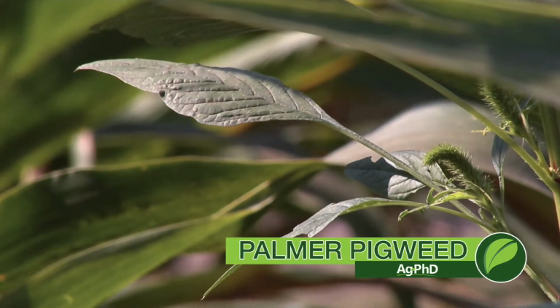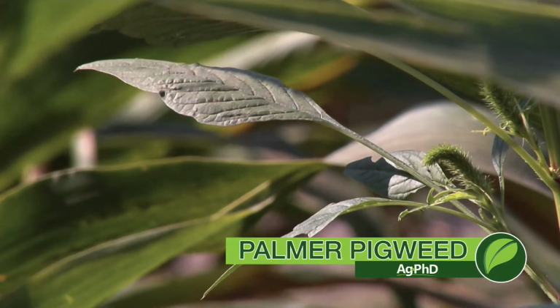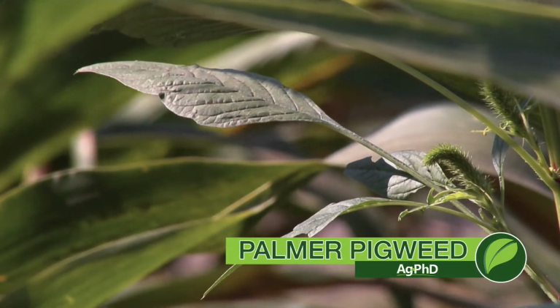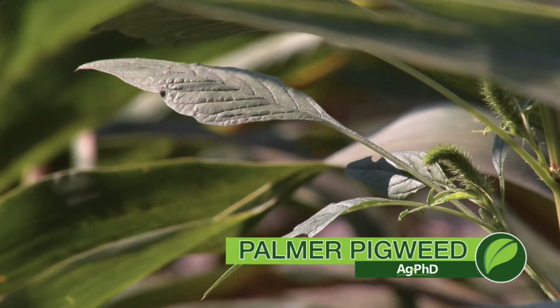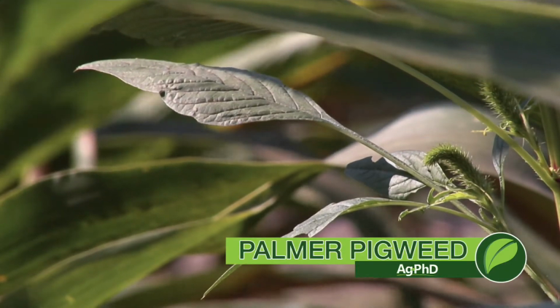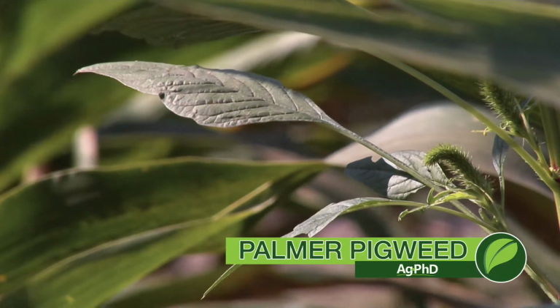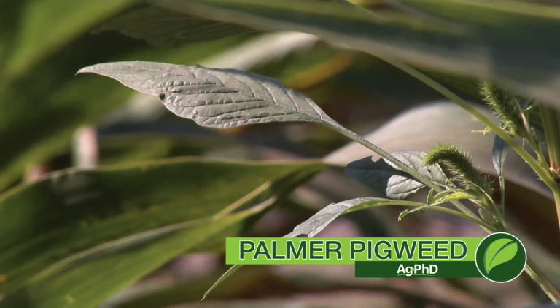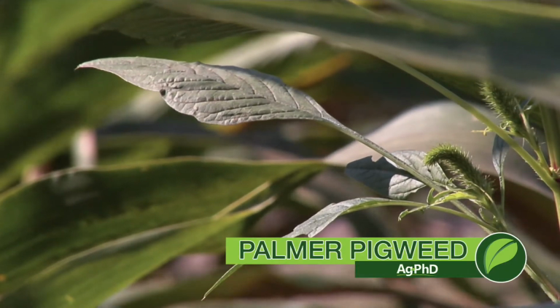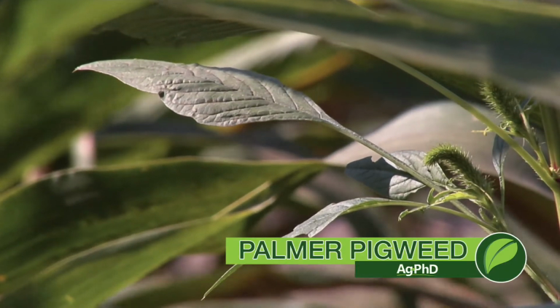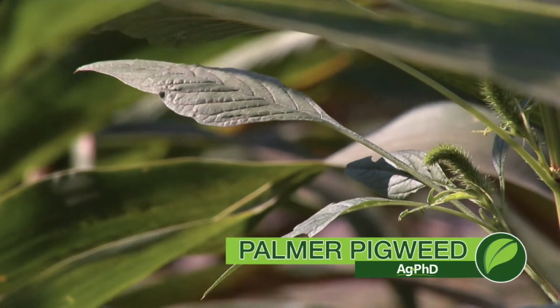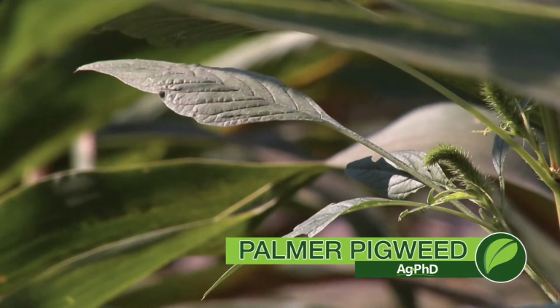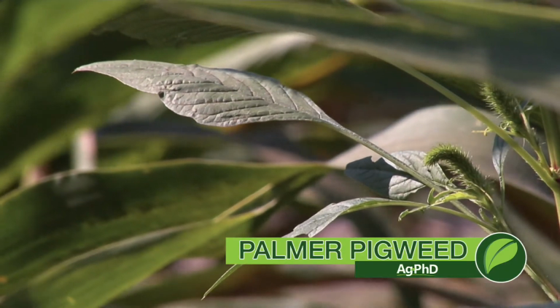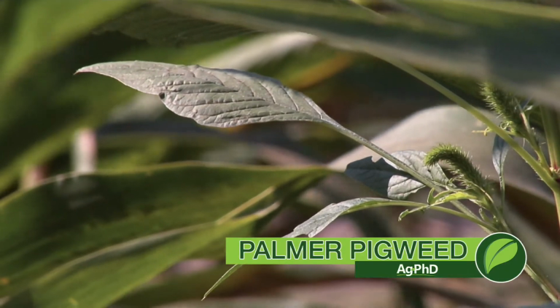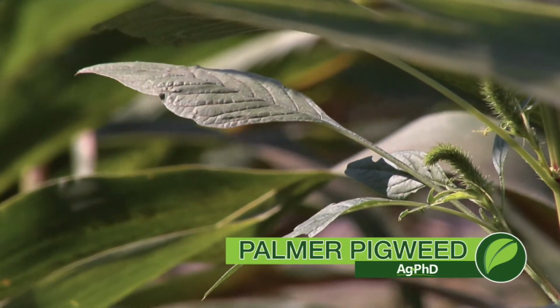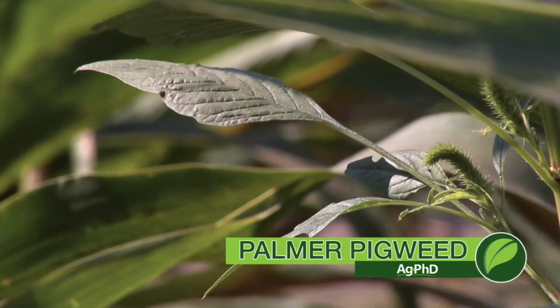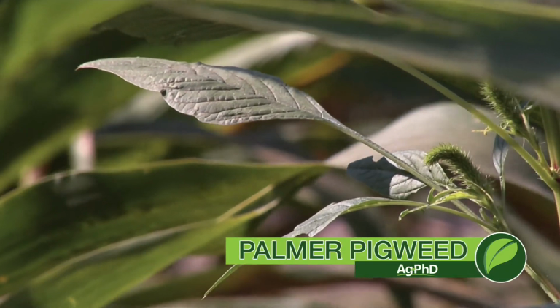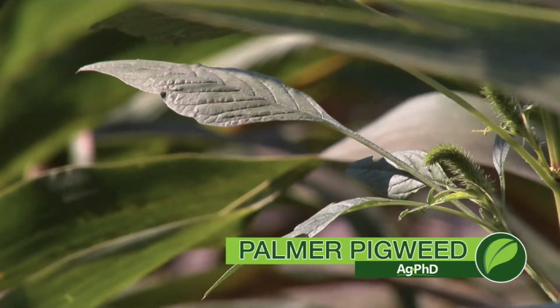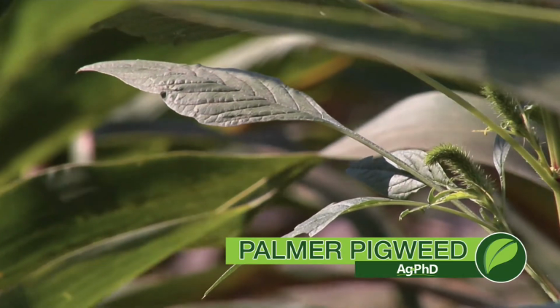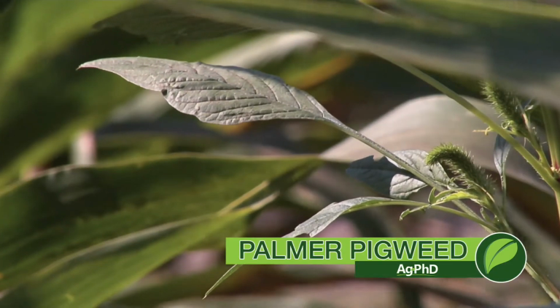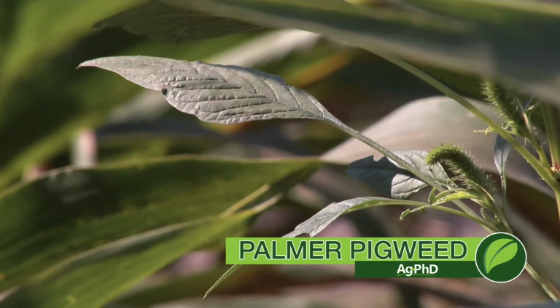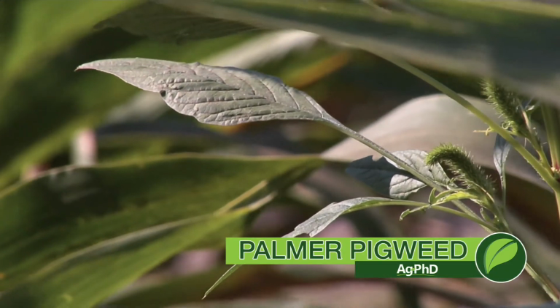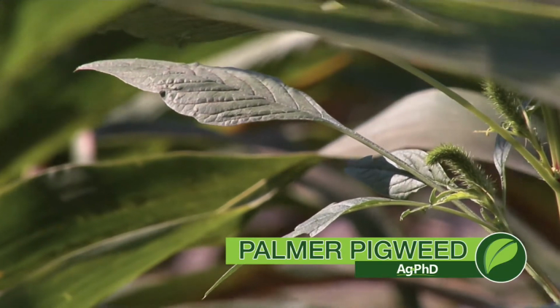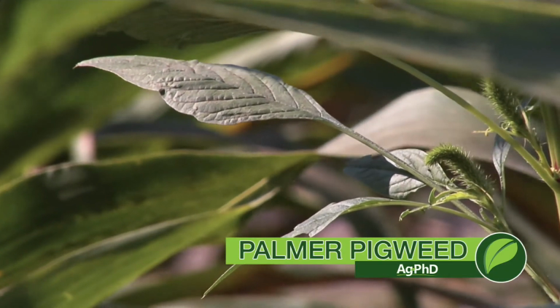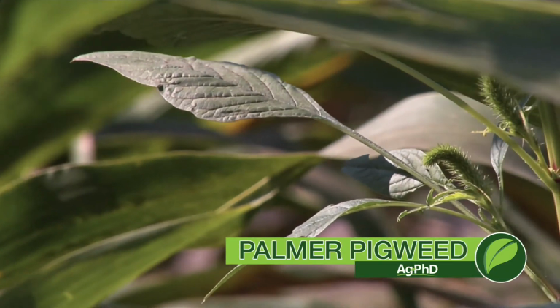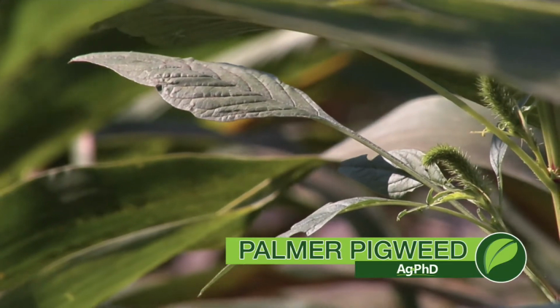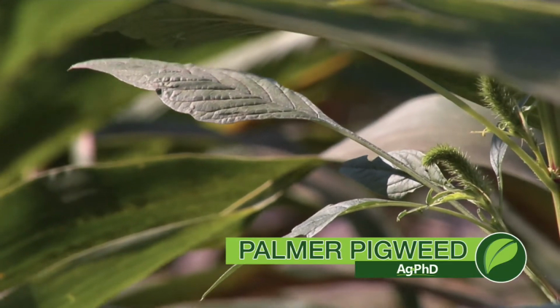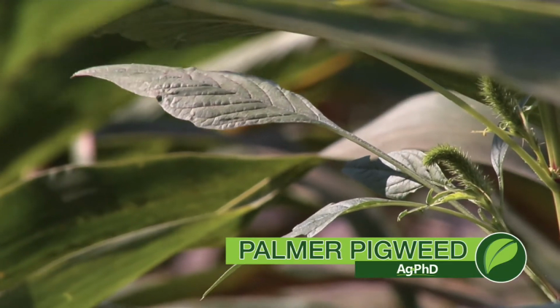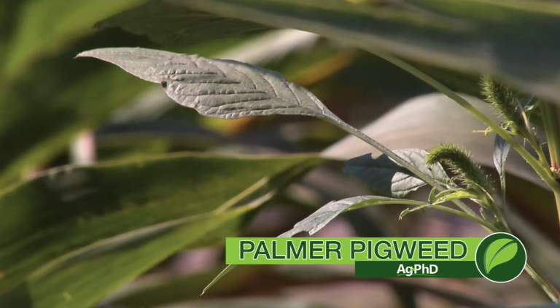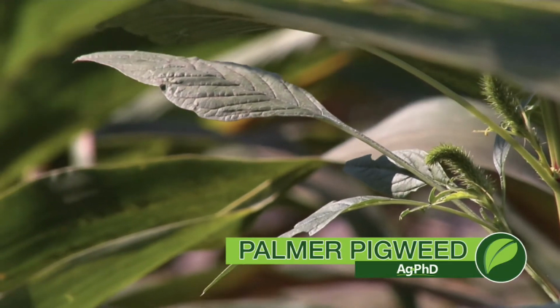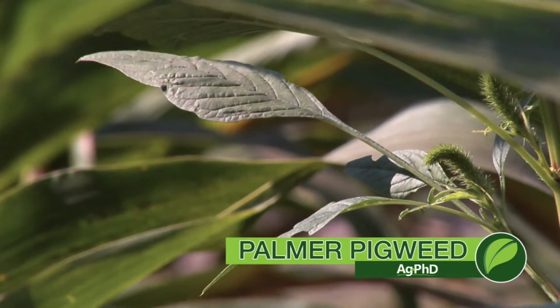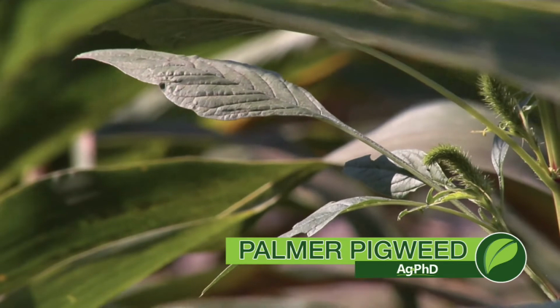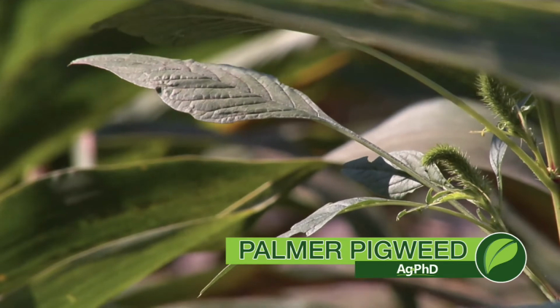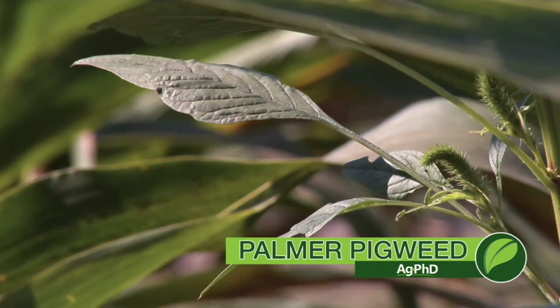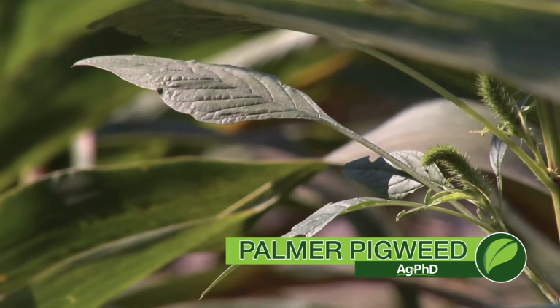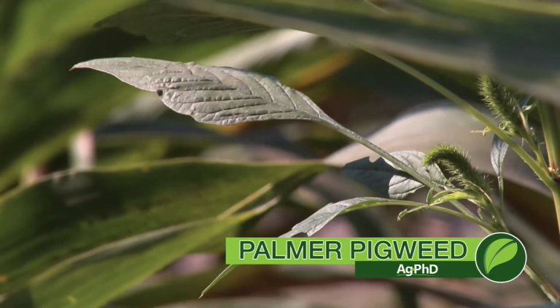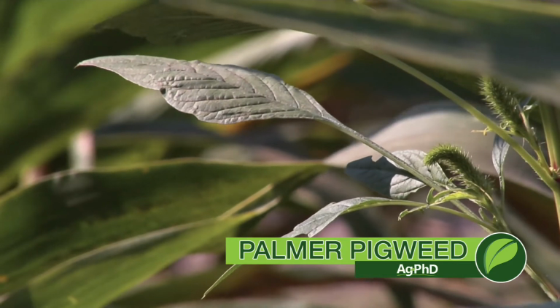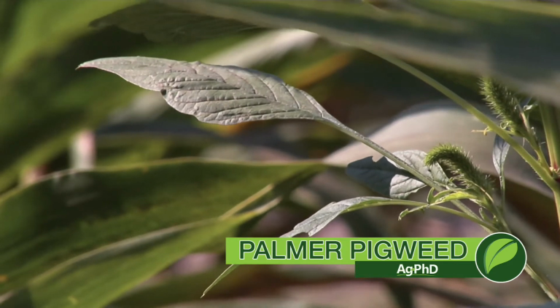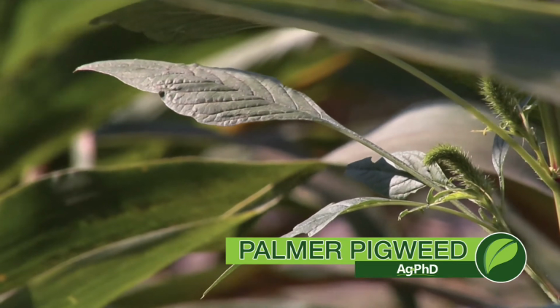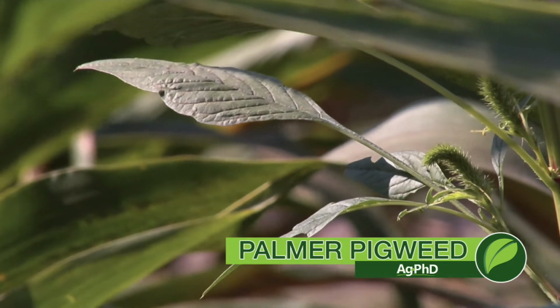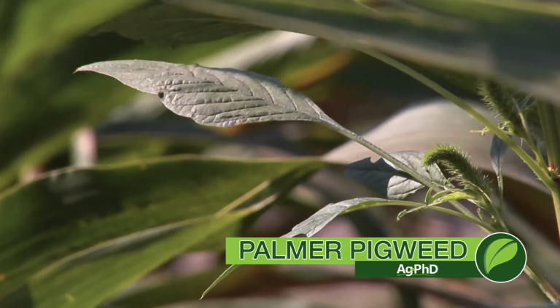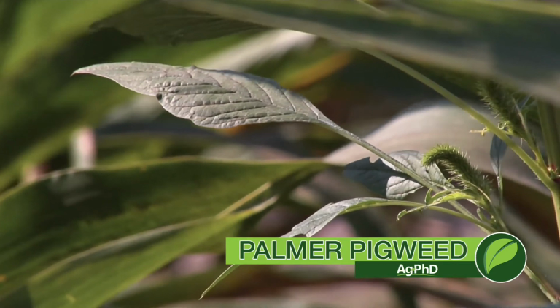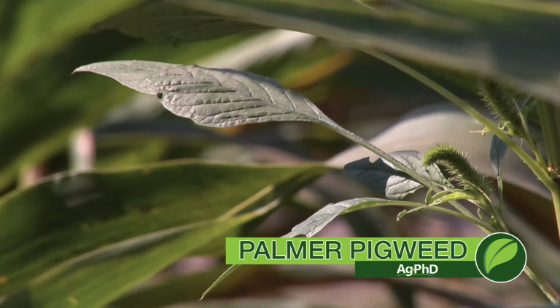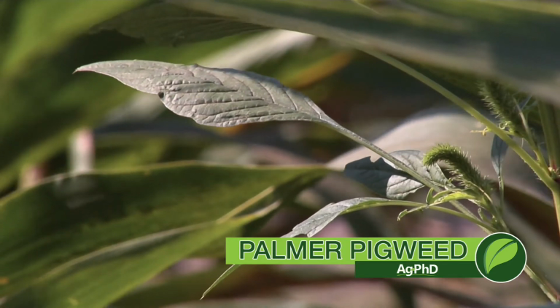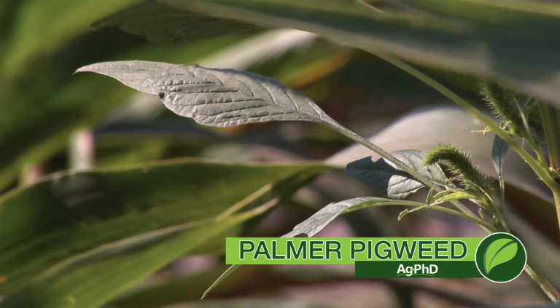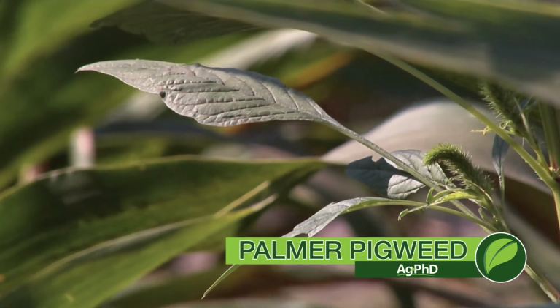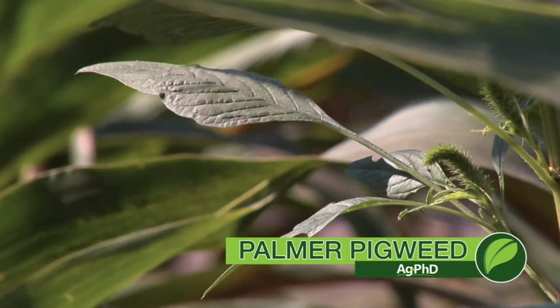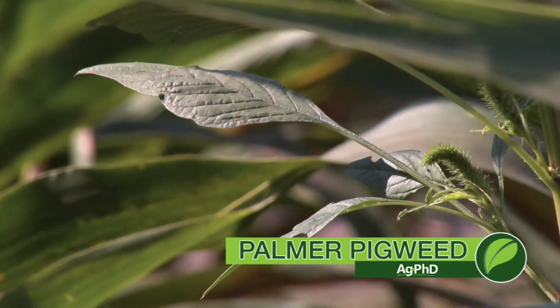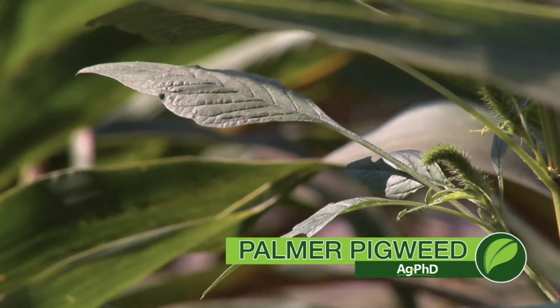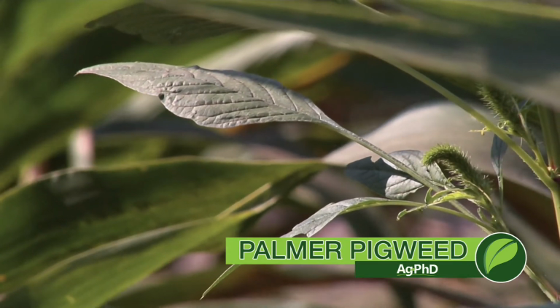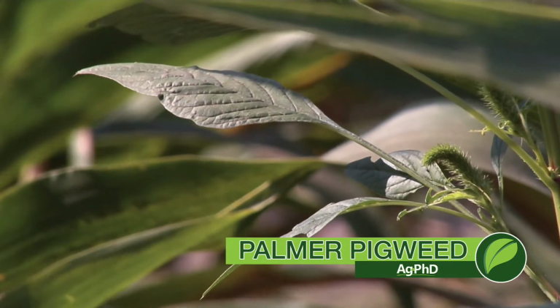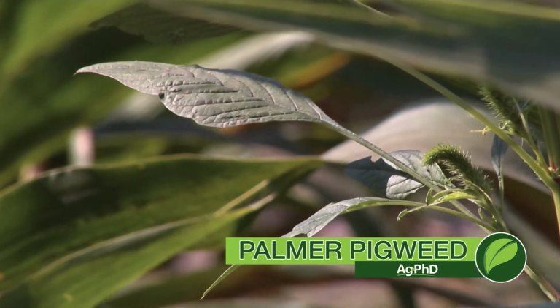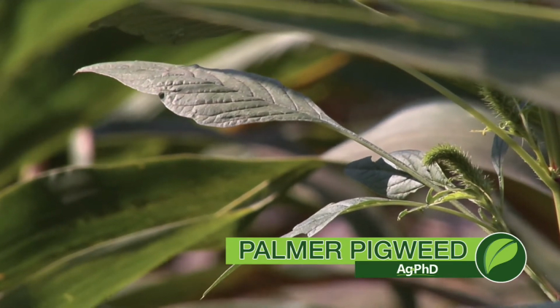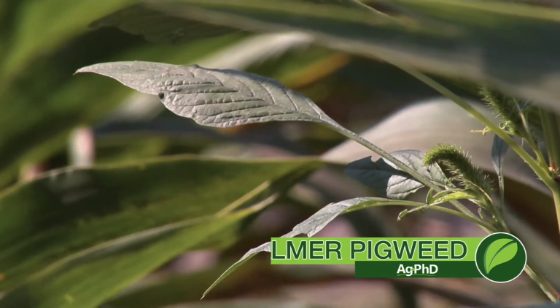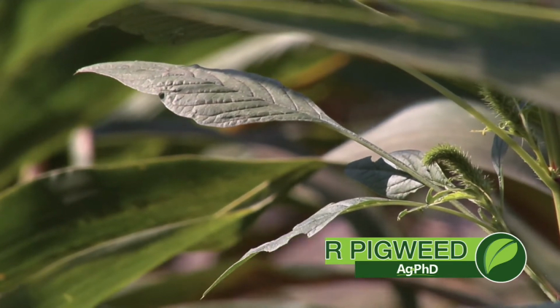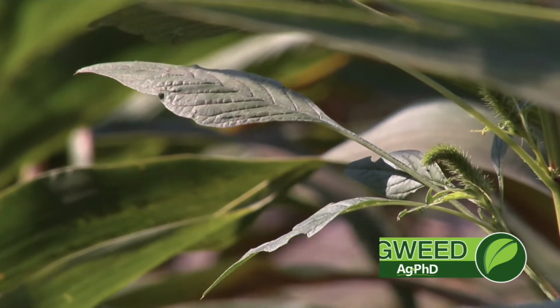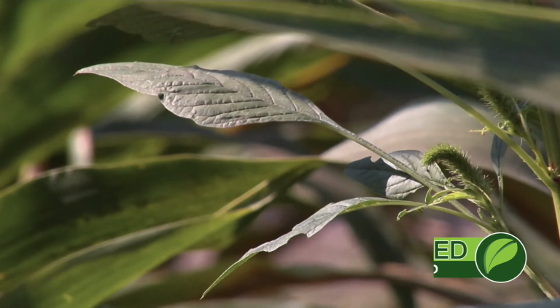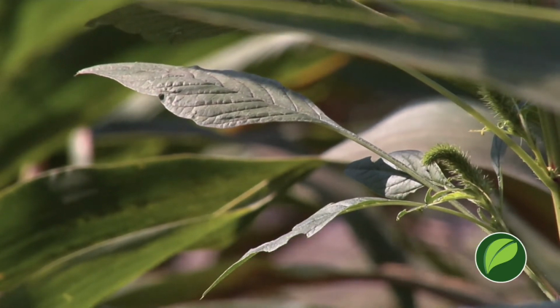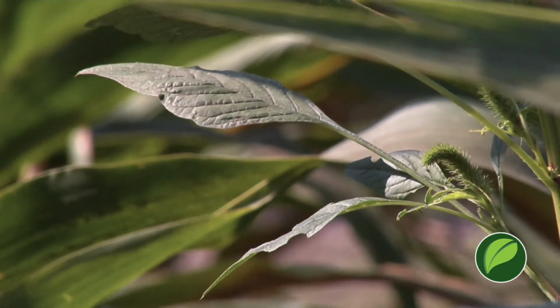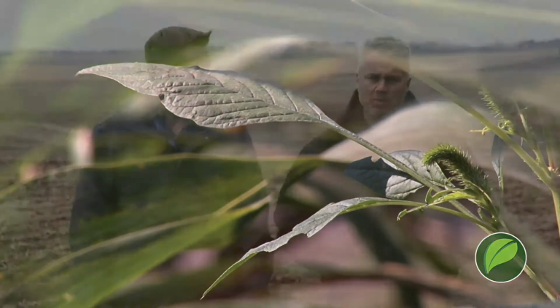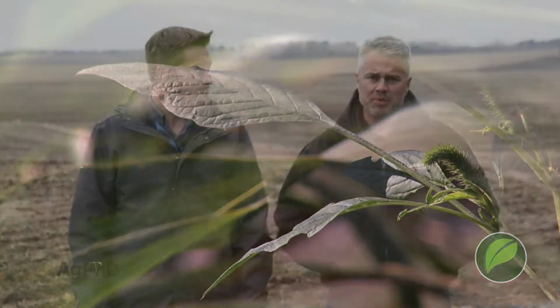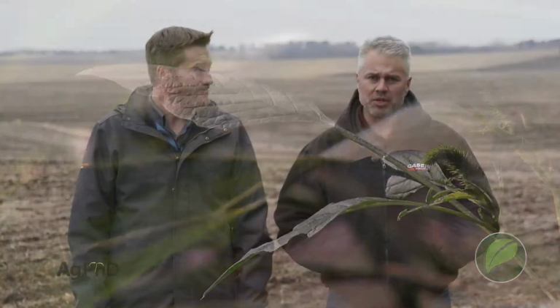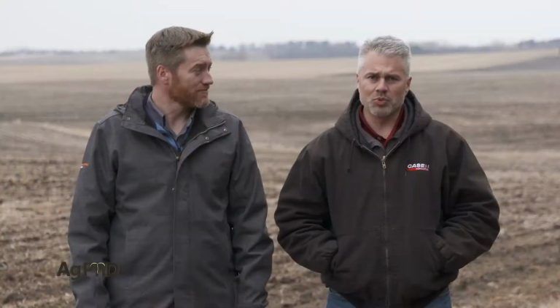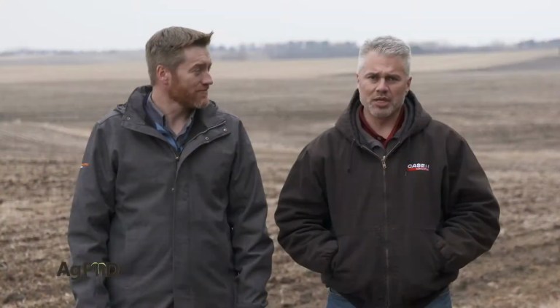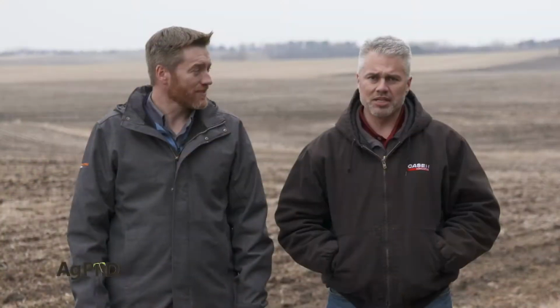Our Weed of the Week is perhaps the most difficult to control weed in the entire country — it is Palmer pigweed.